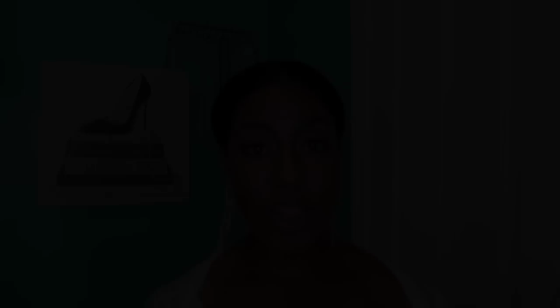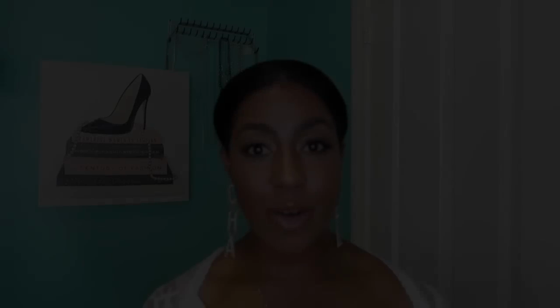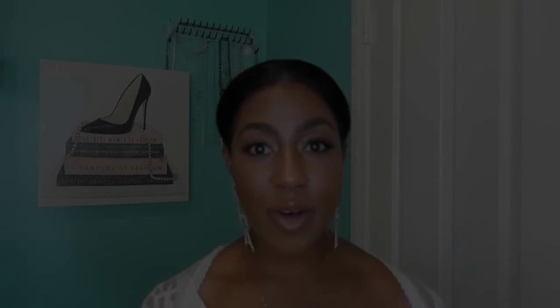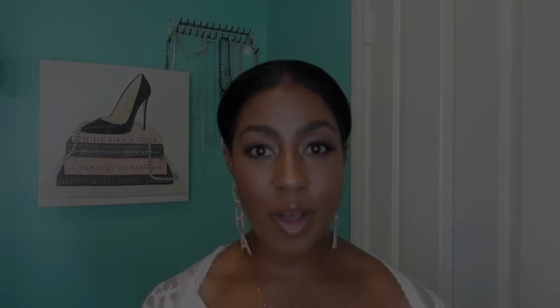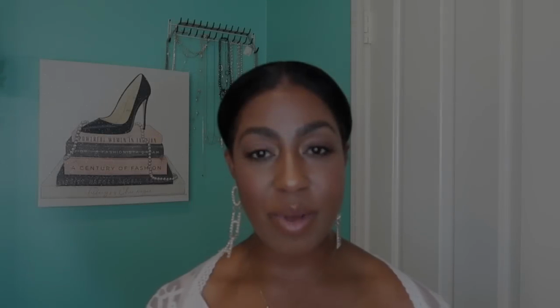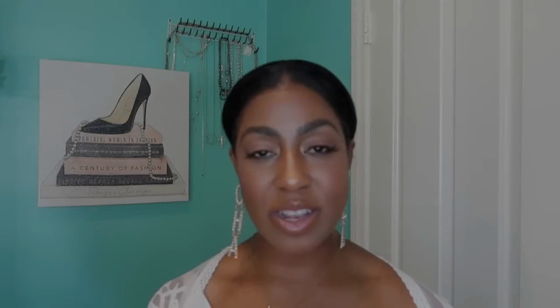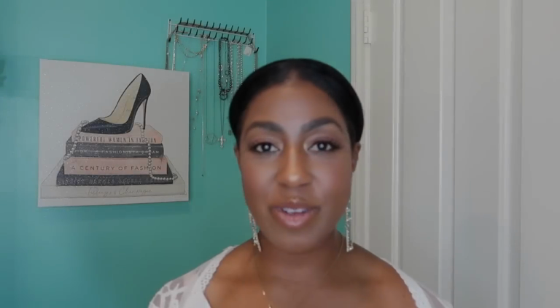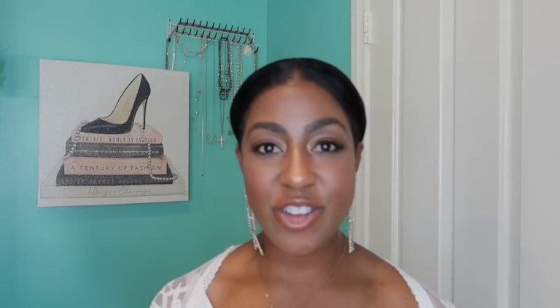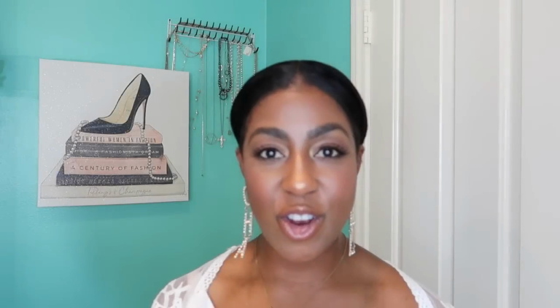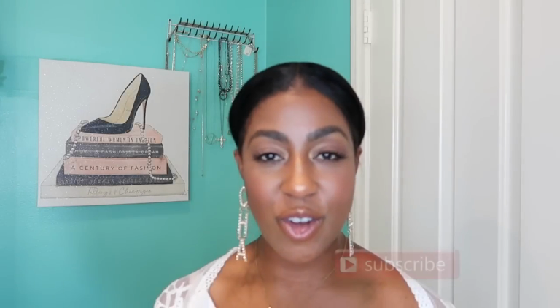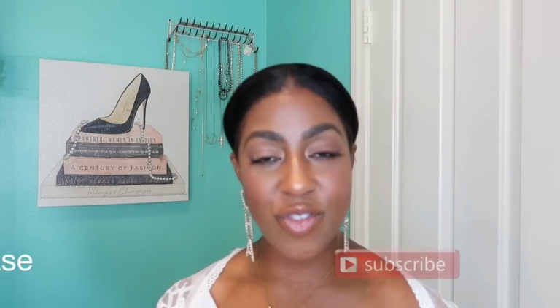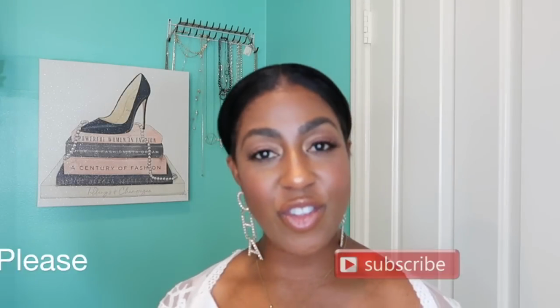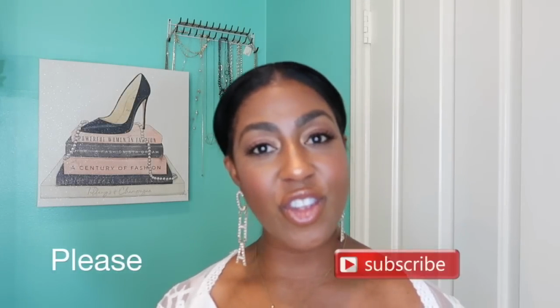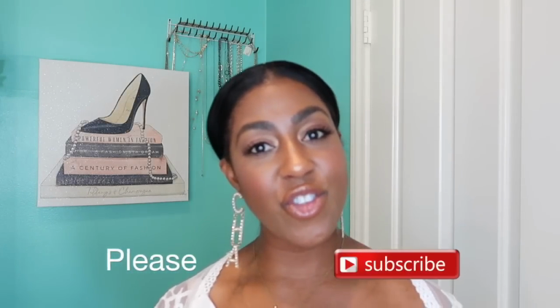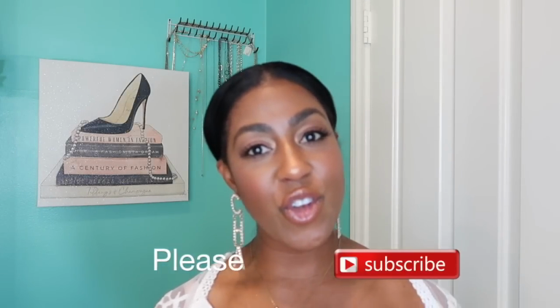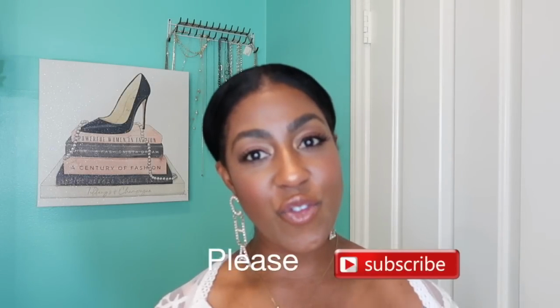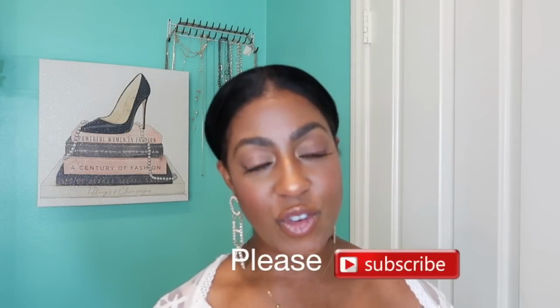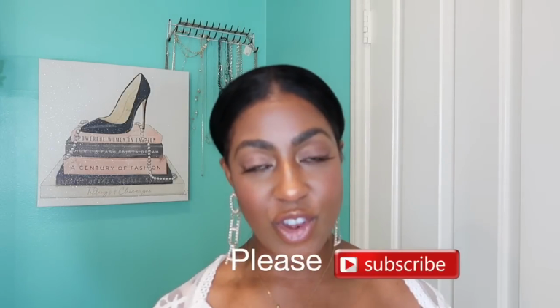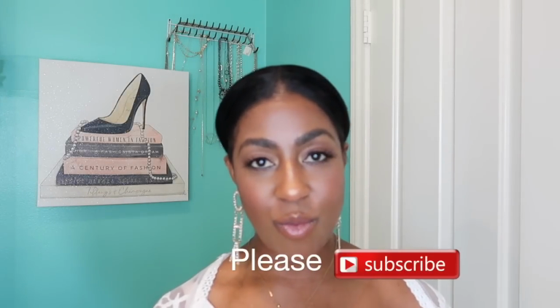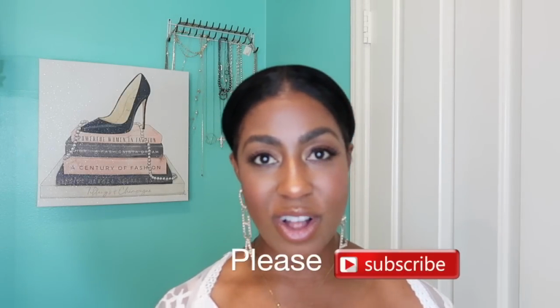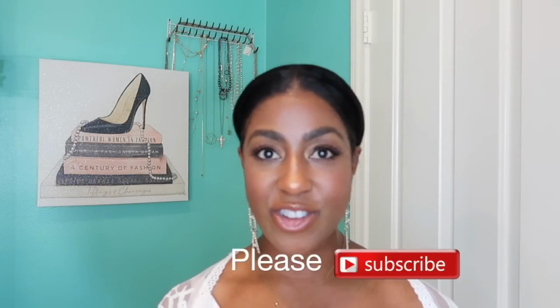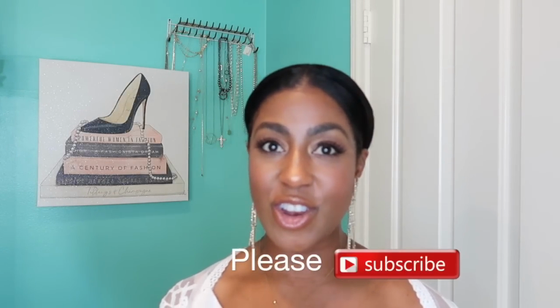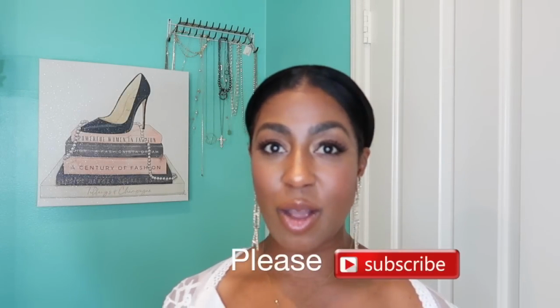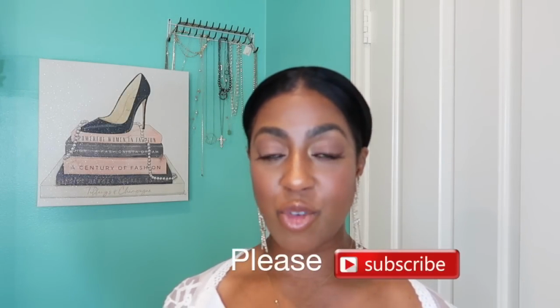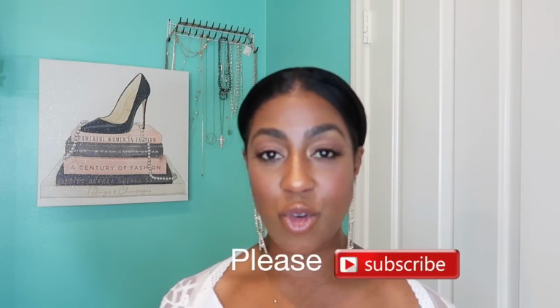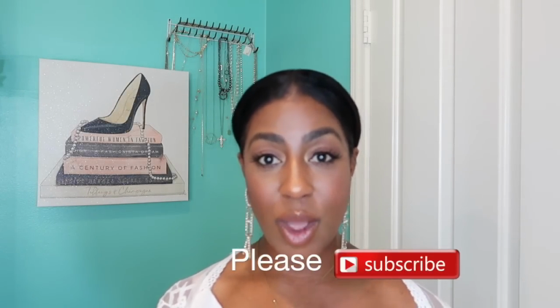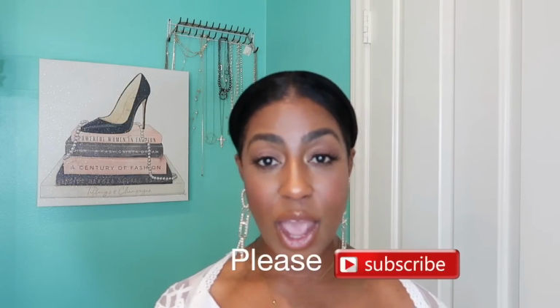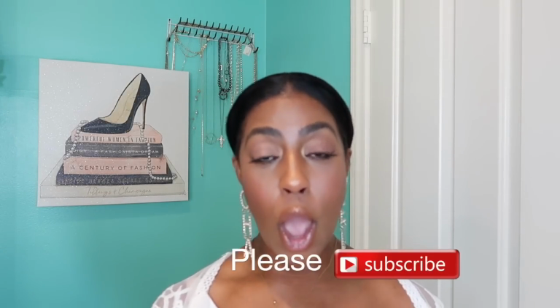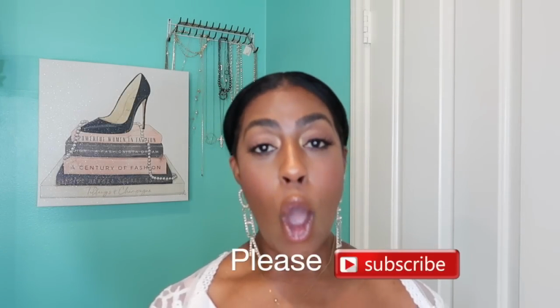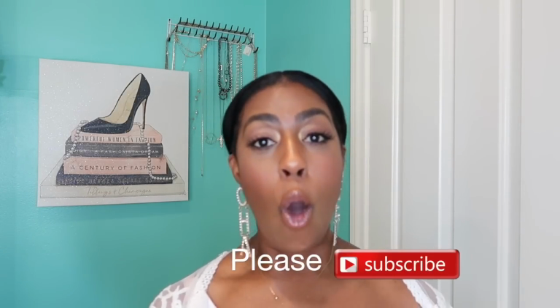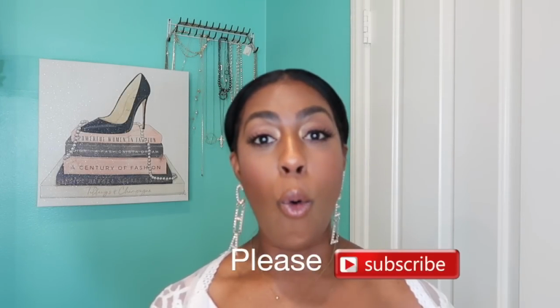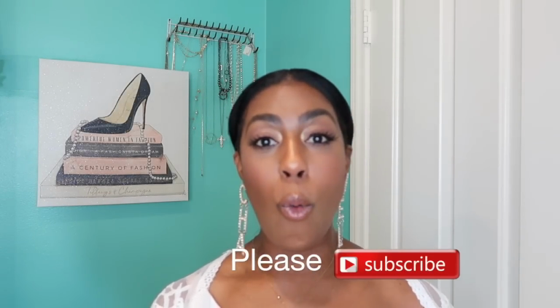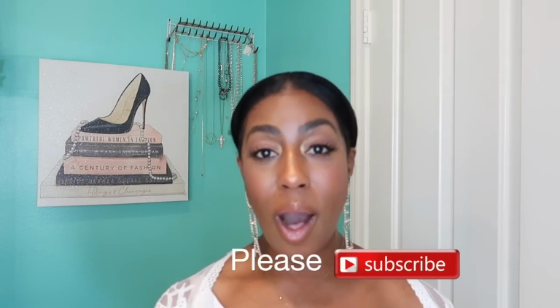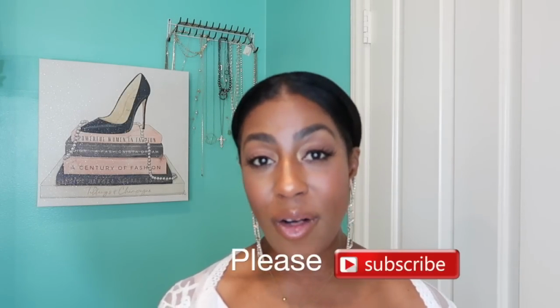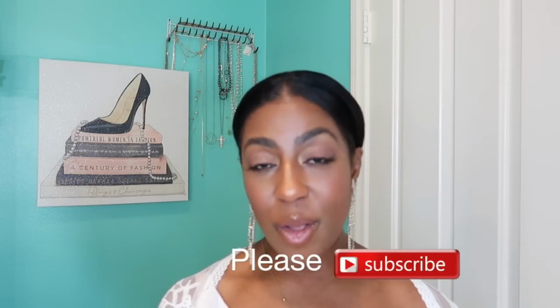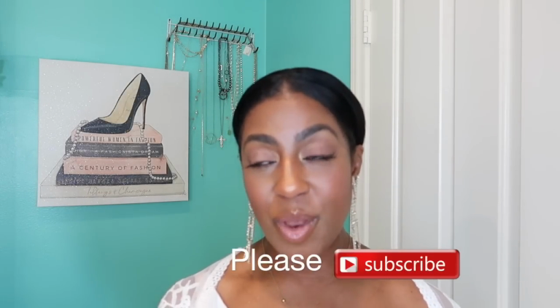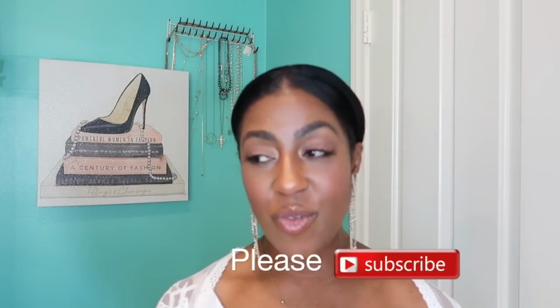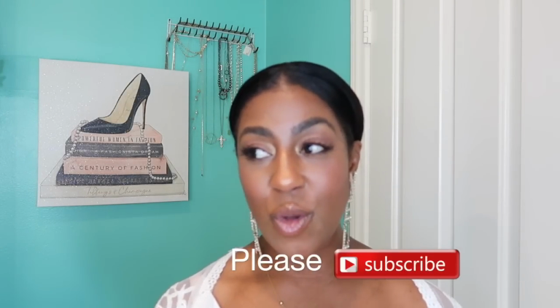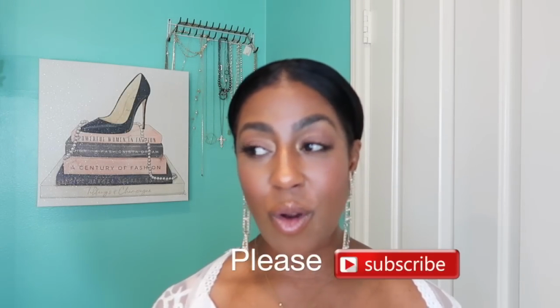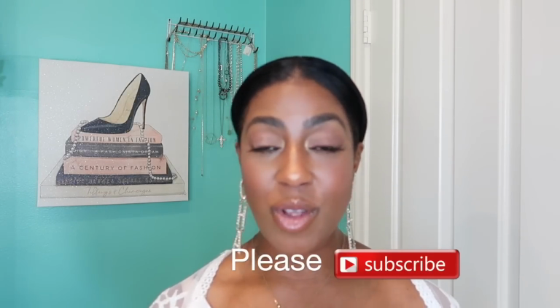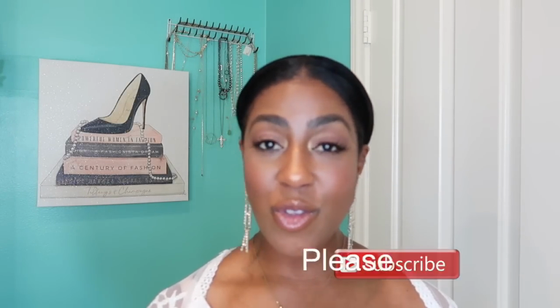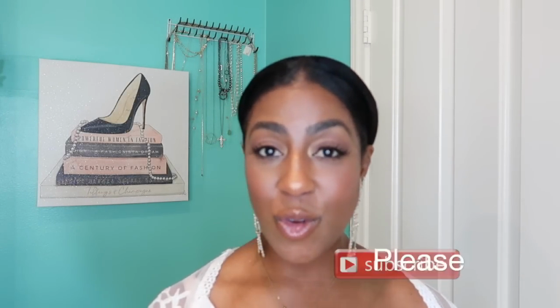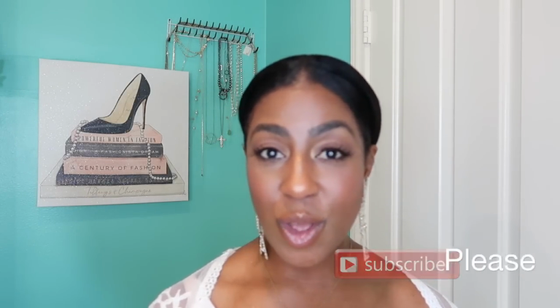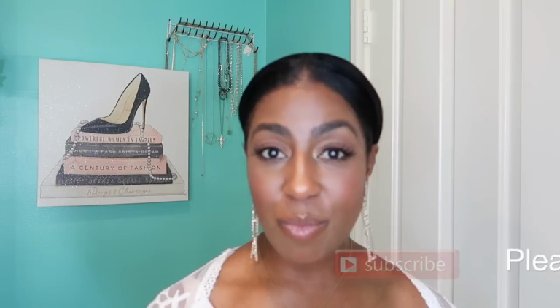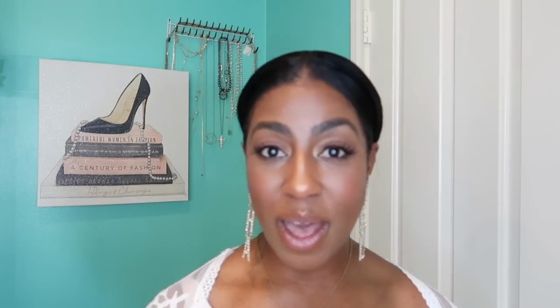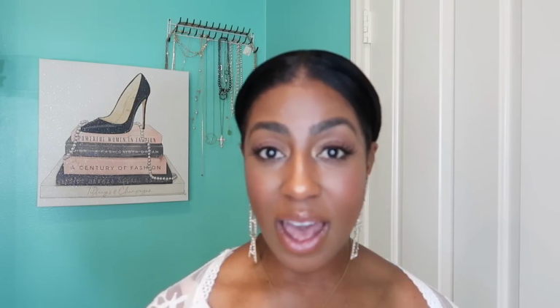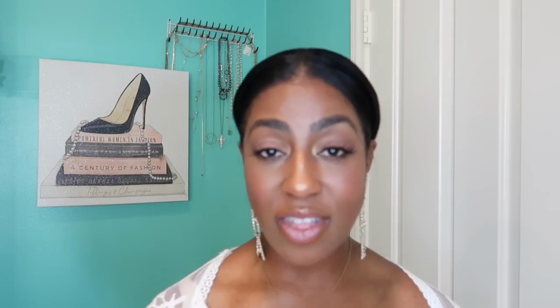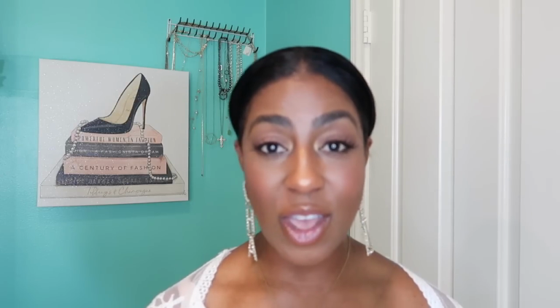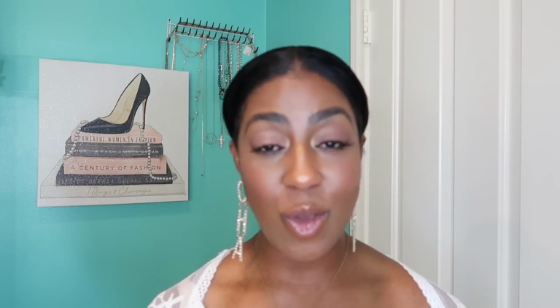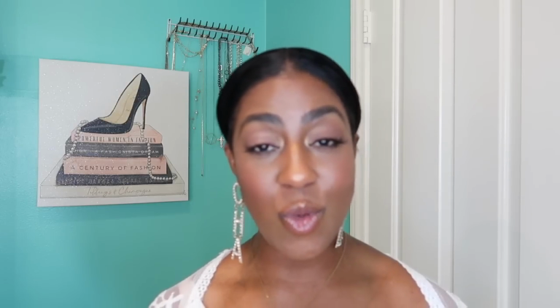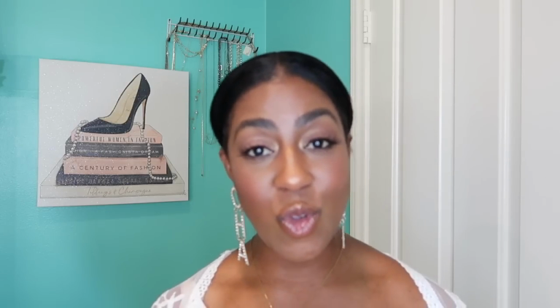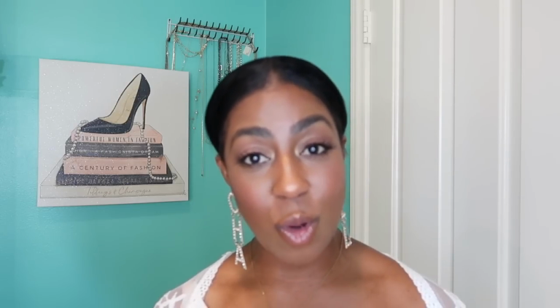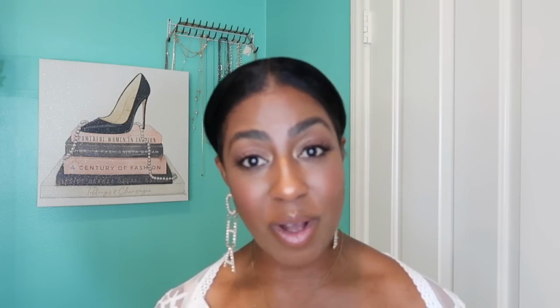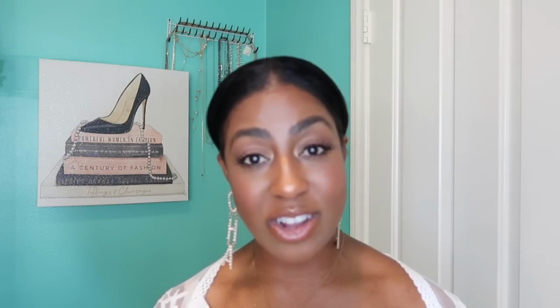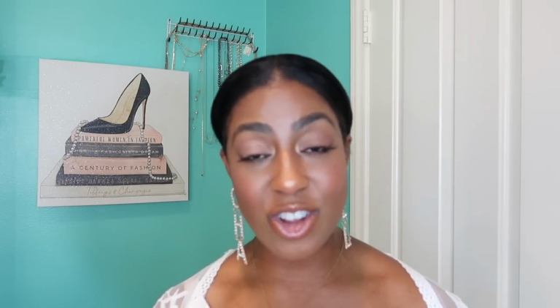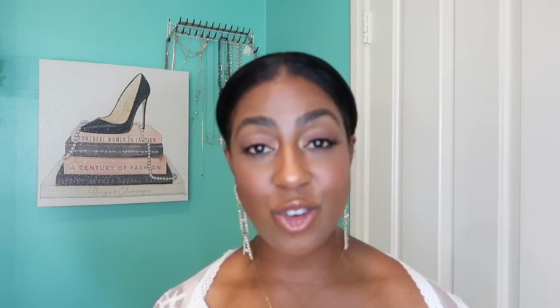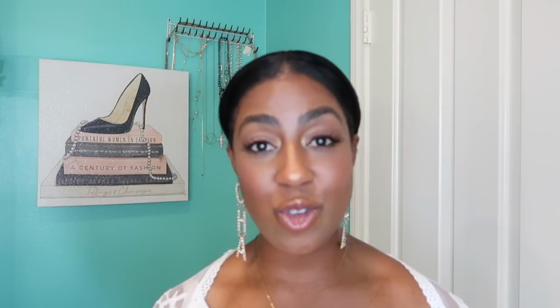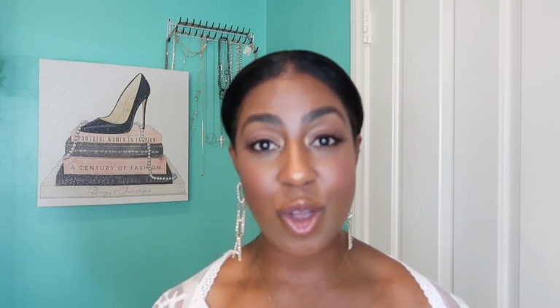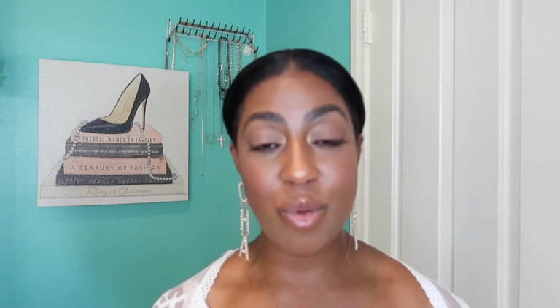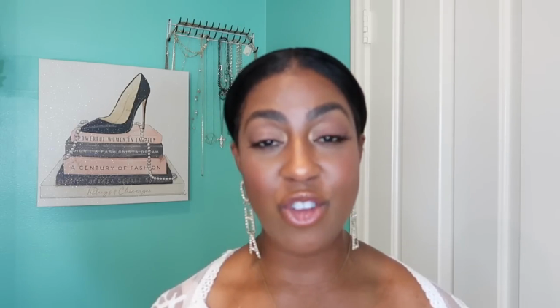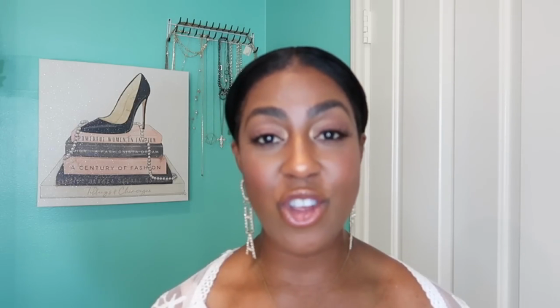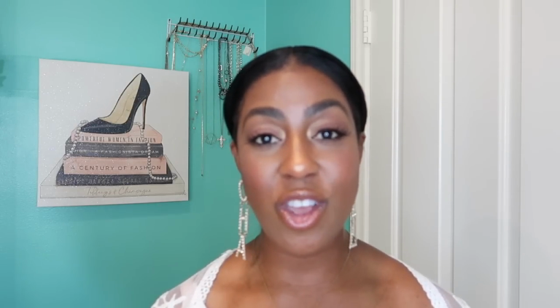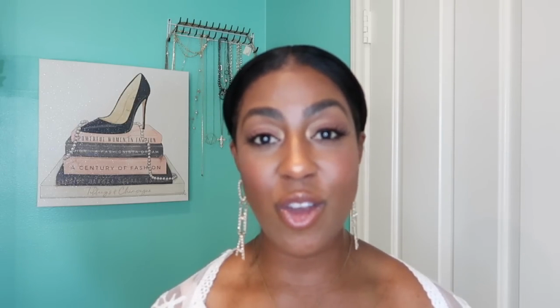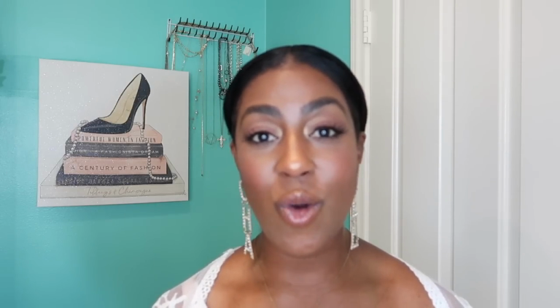Welcome back to my channel. If this is your first time watching, I'm Sheree. Welcome, and if you are returning back, thank you so much. I truly appreciate you.